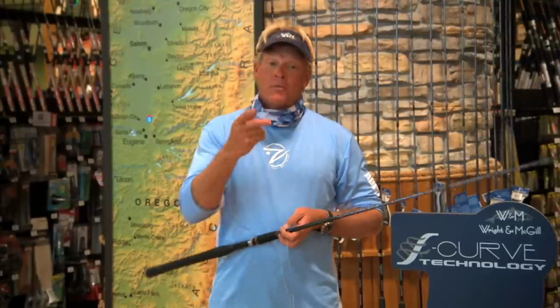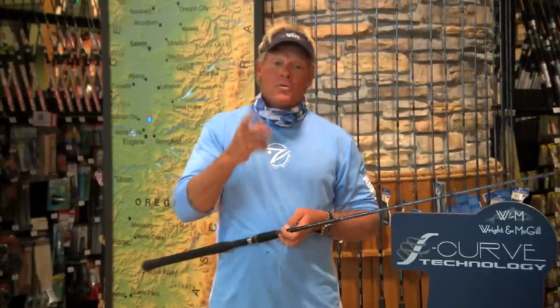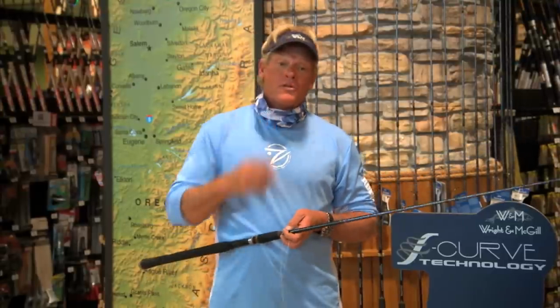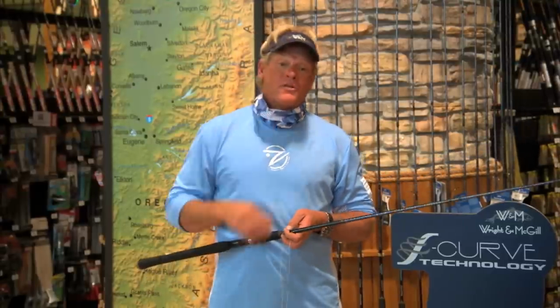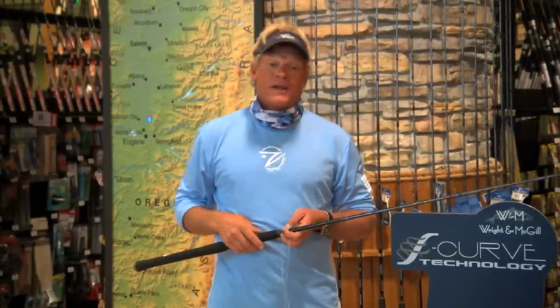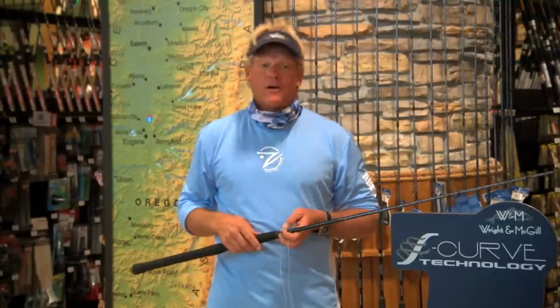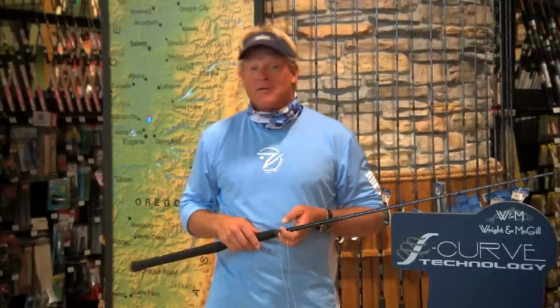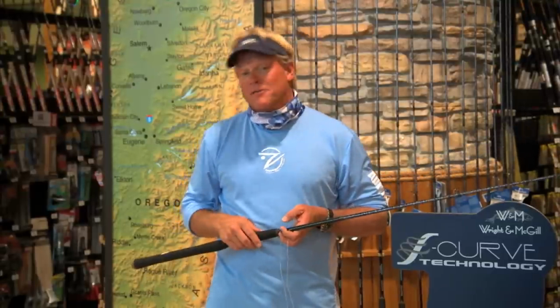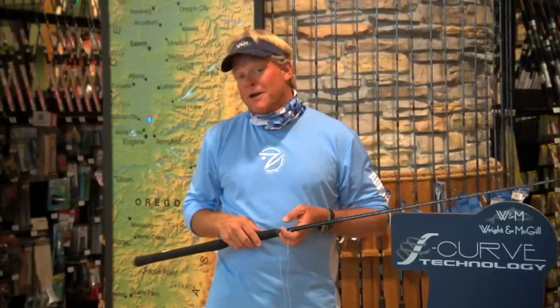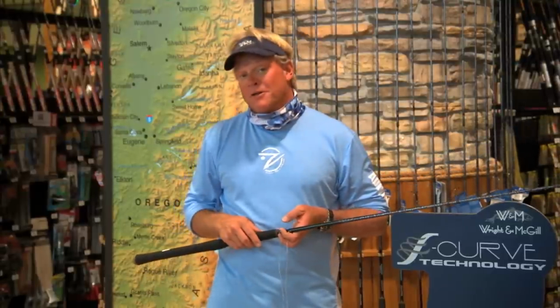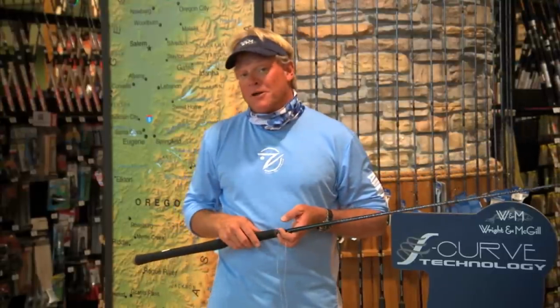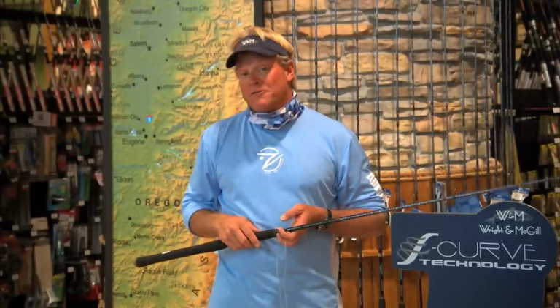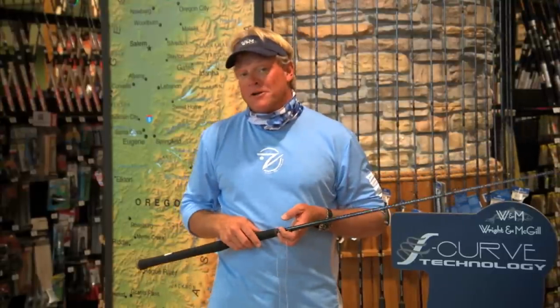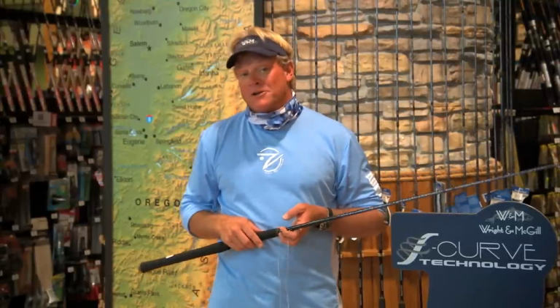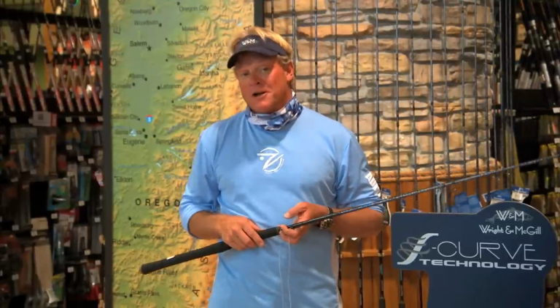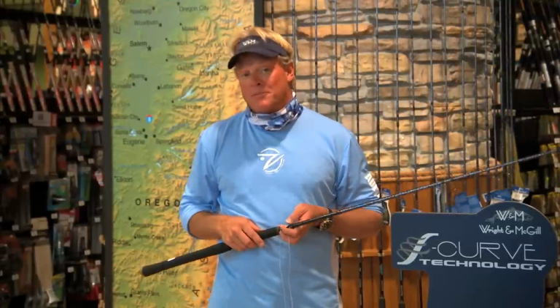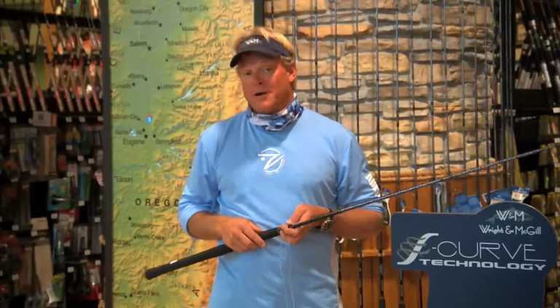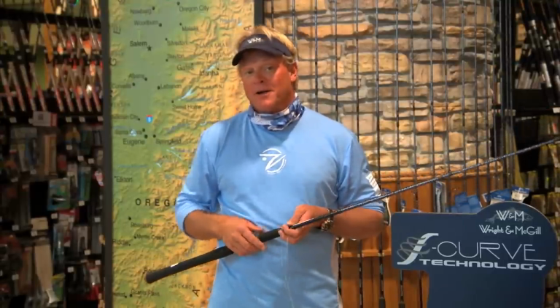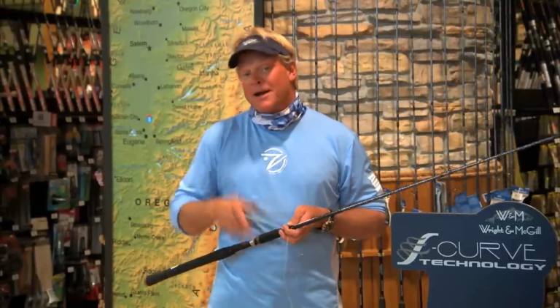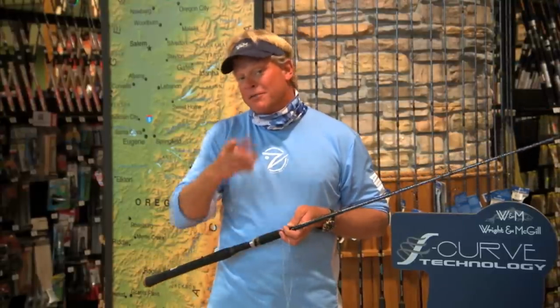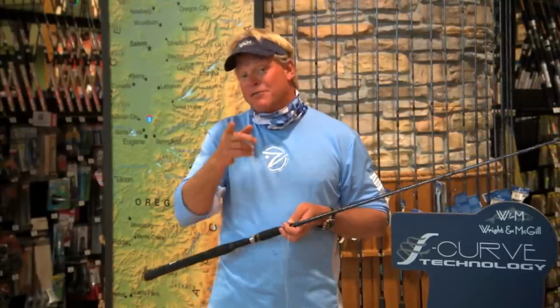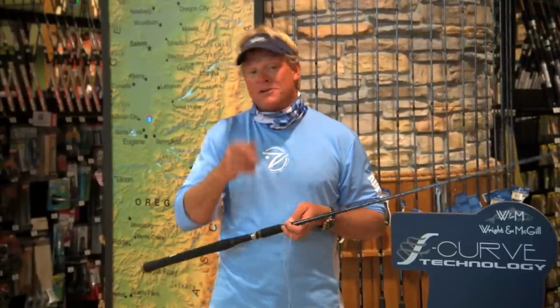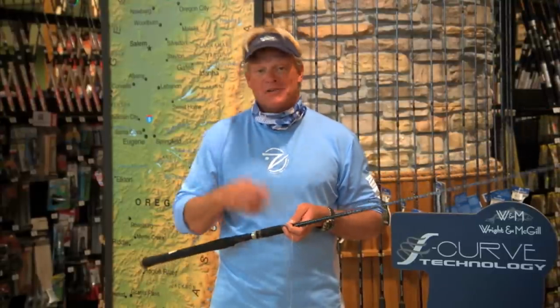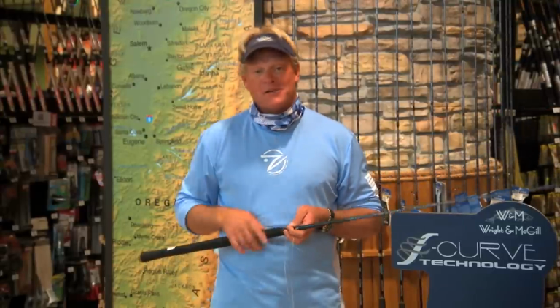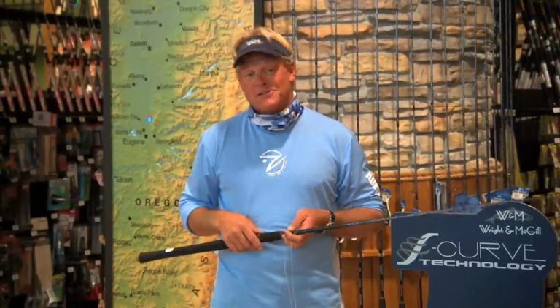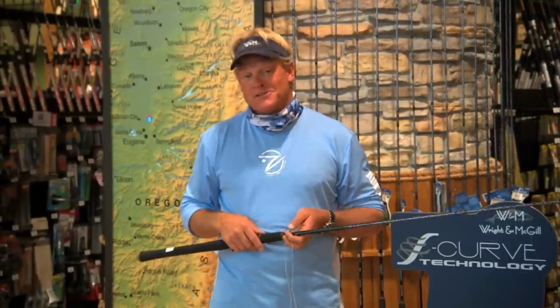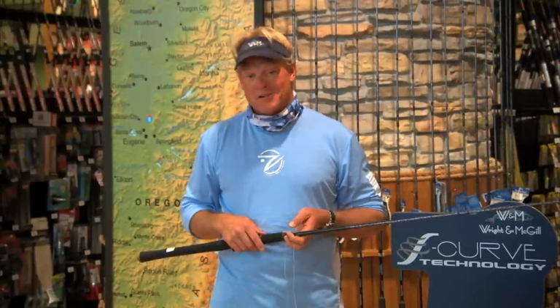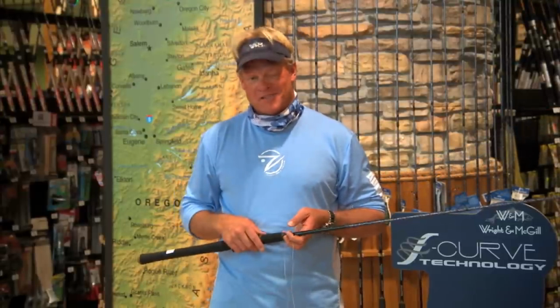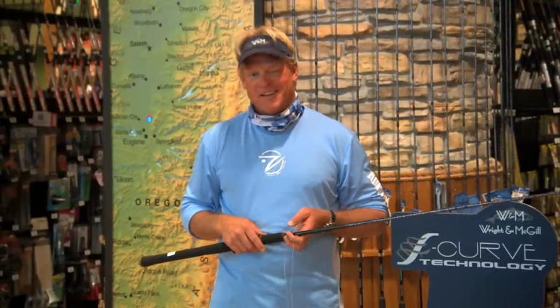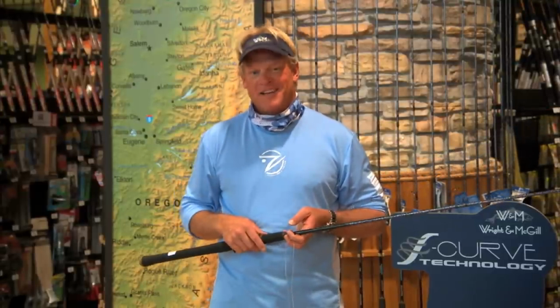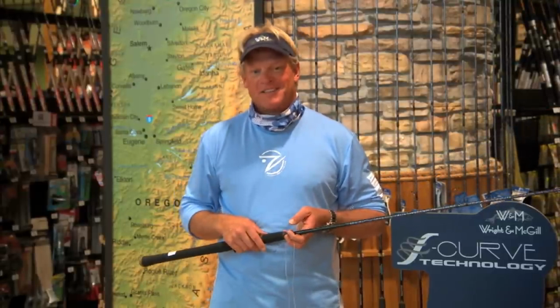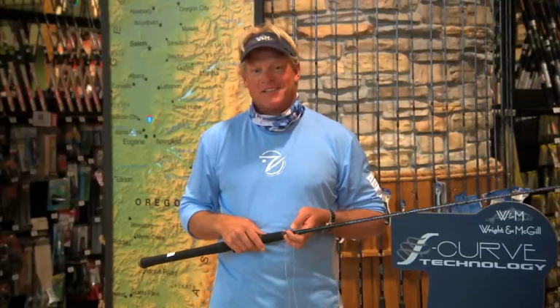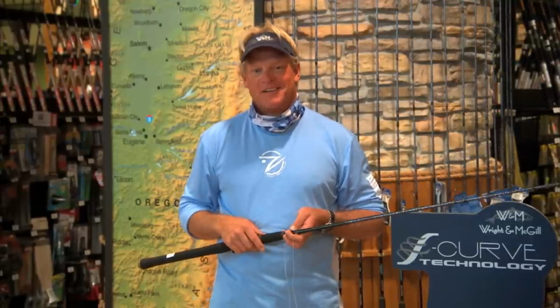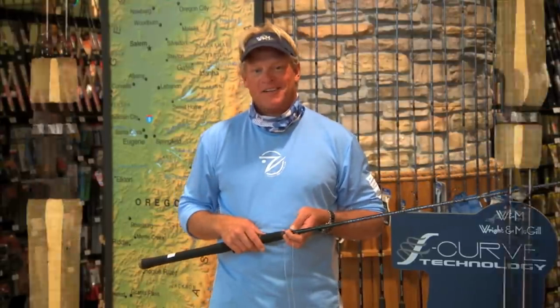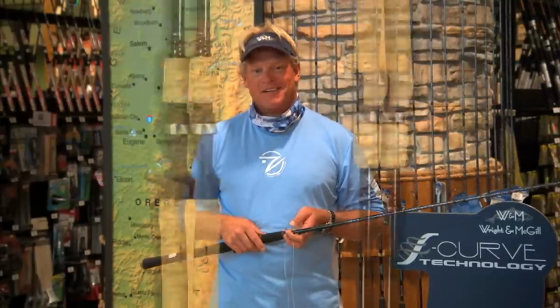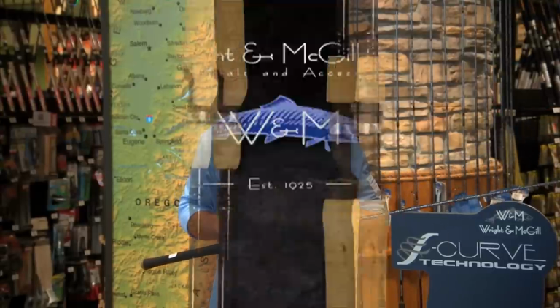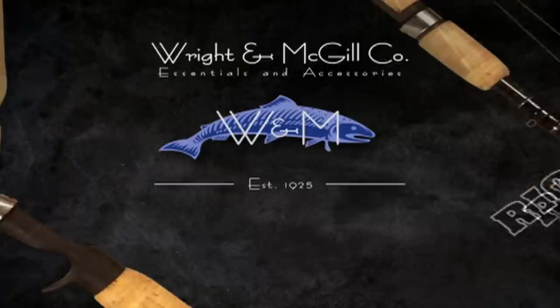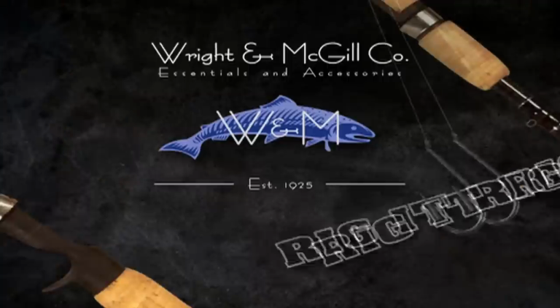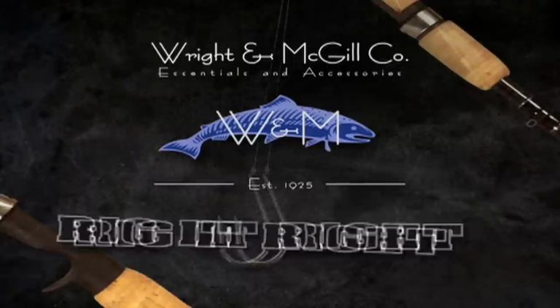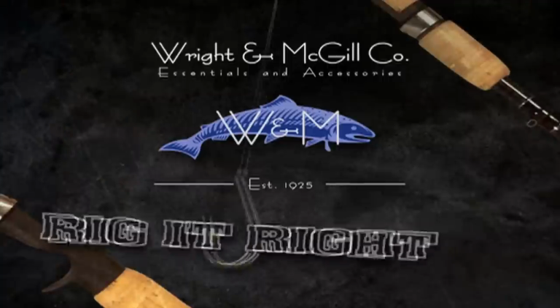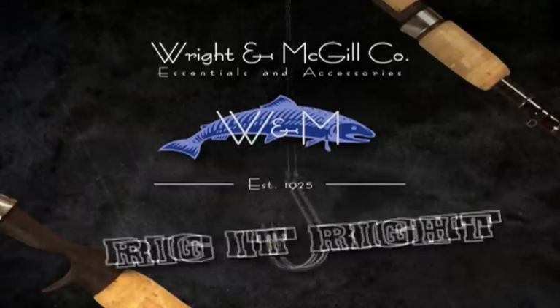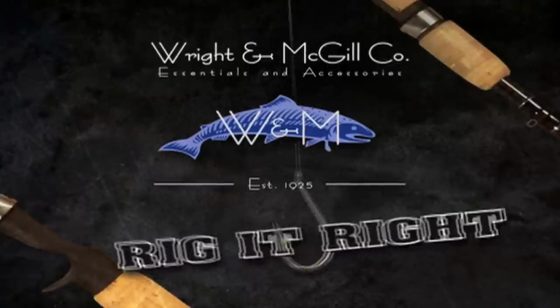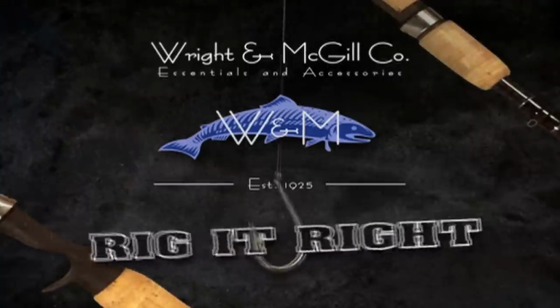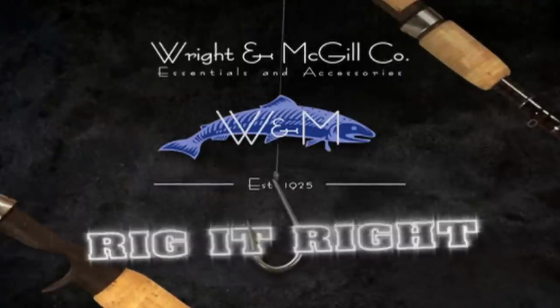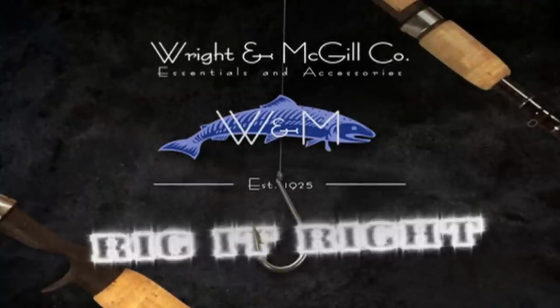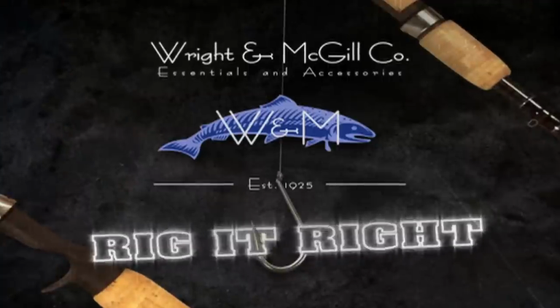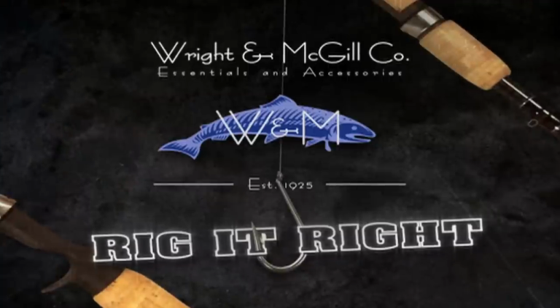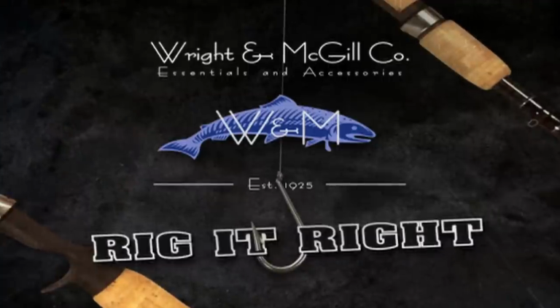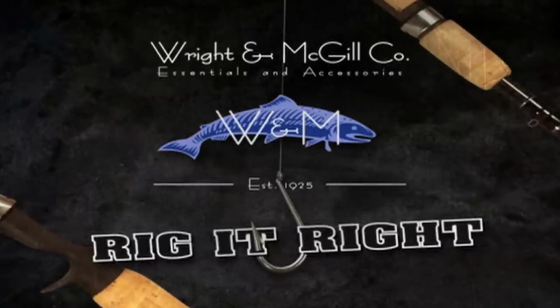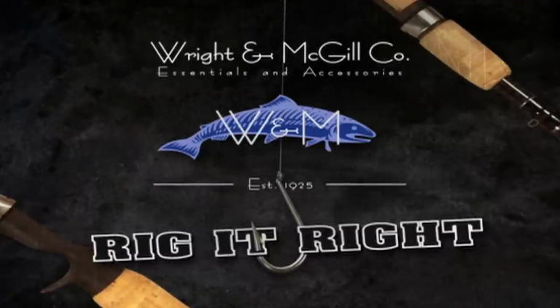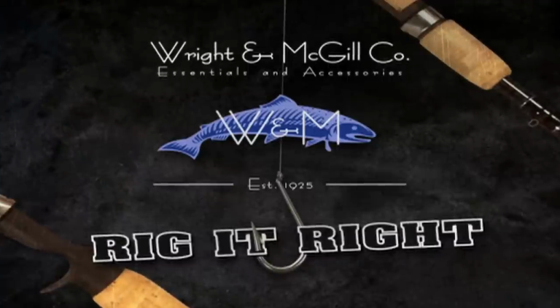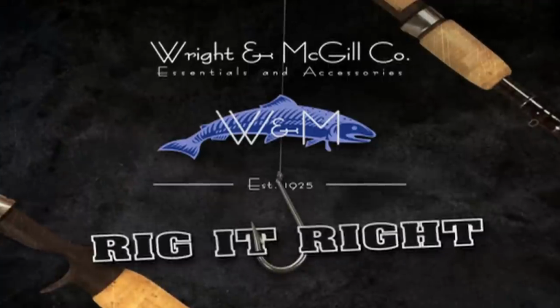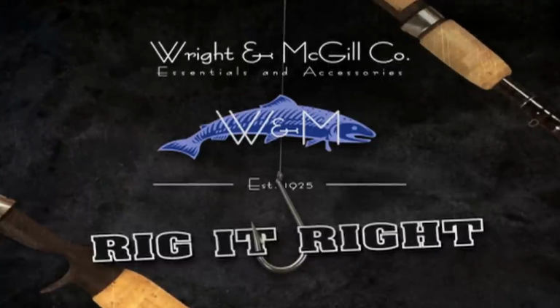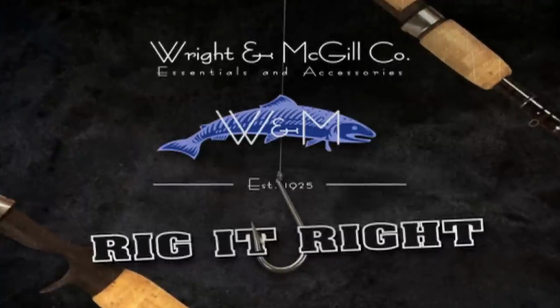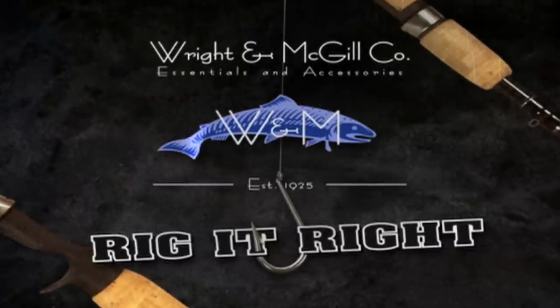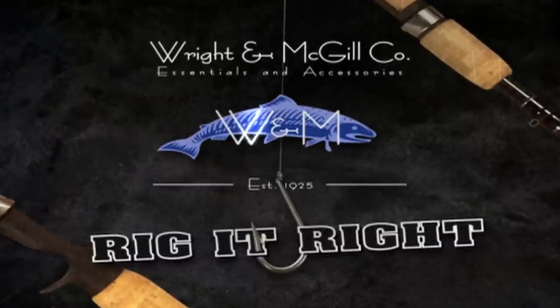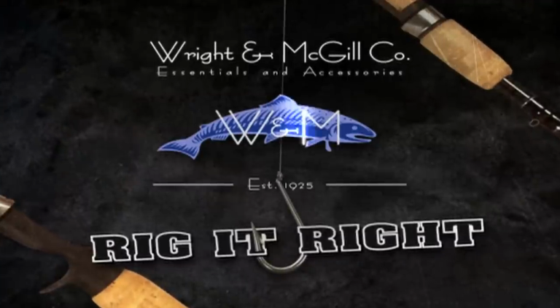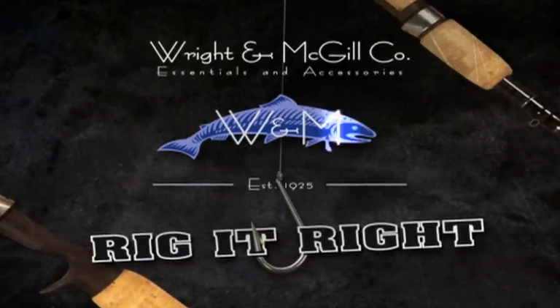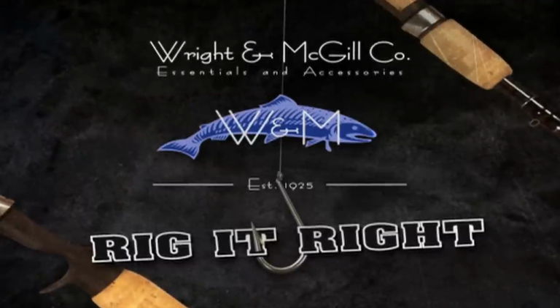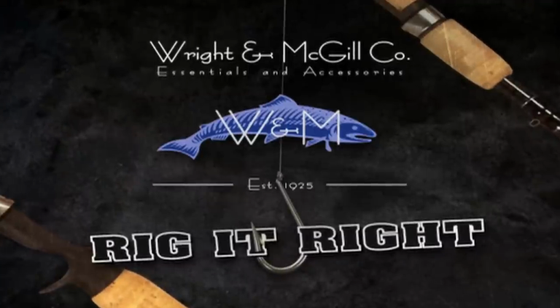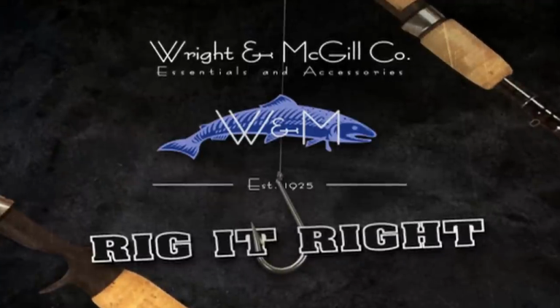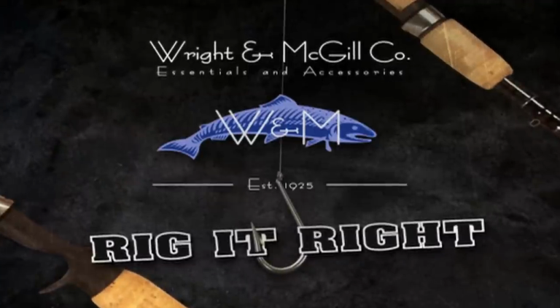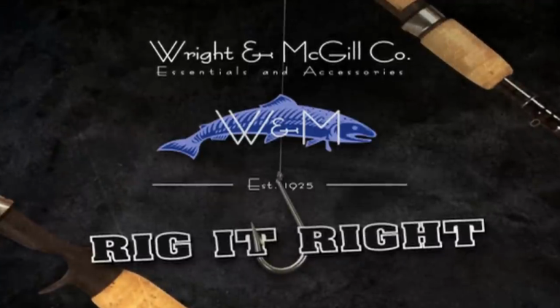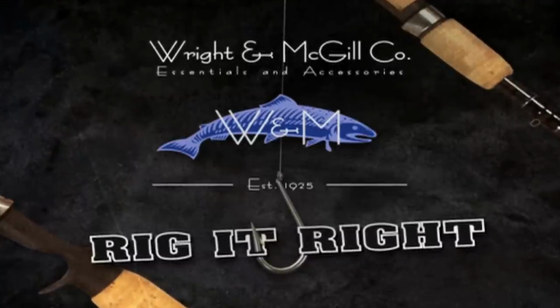Remember one thing though: if you ever go fishing up here, every fishing season starts at Dix. Rig It Right by Wright & McGill.